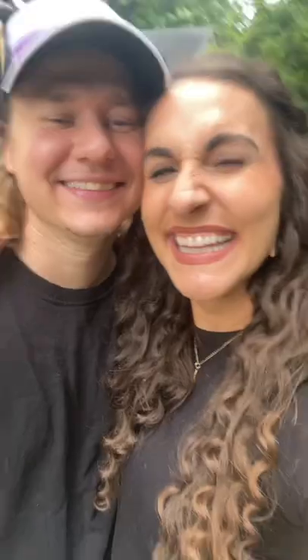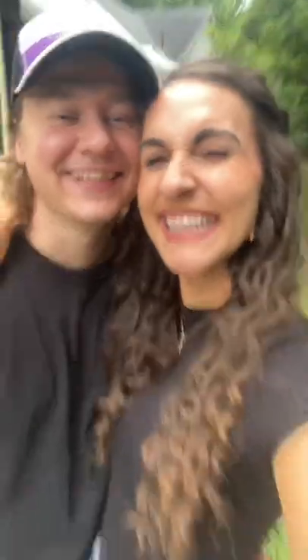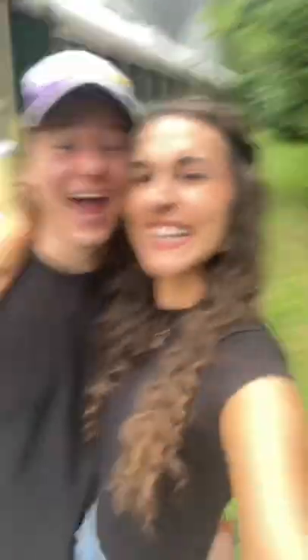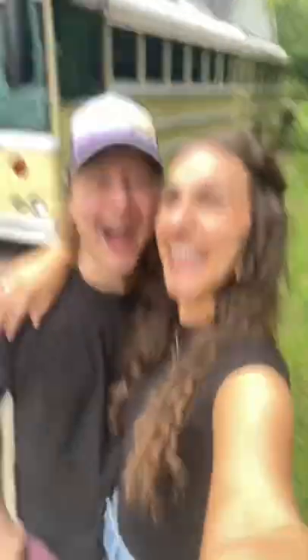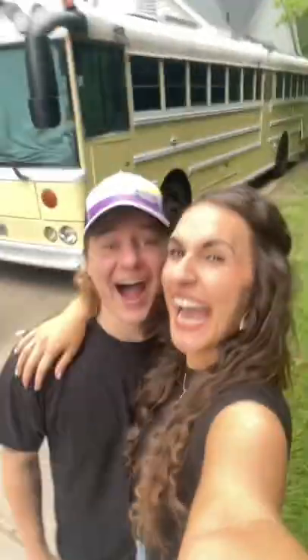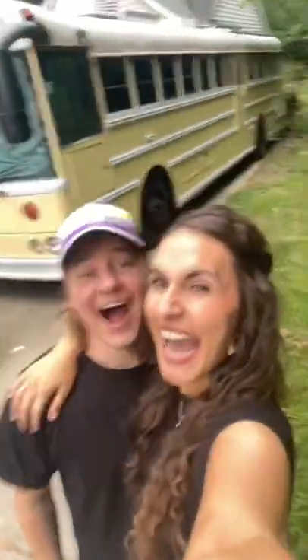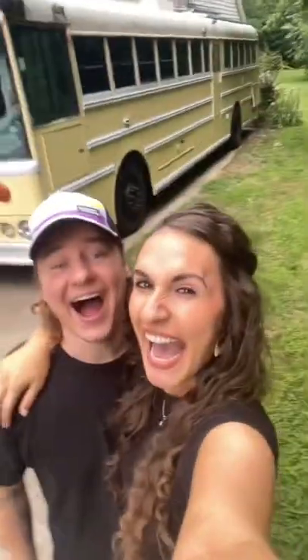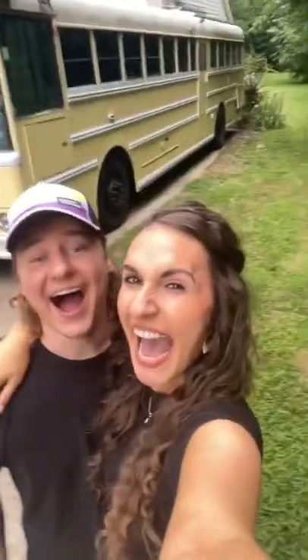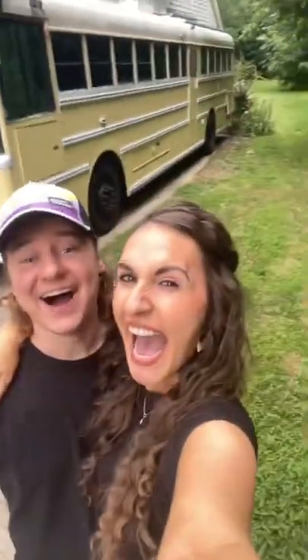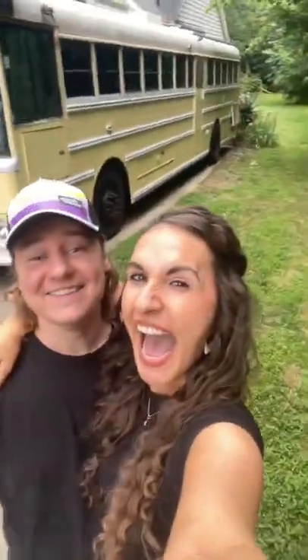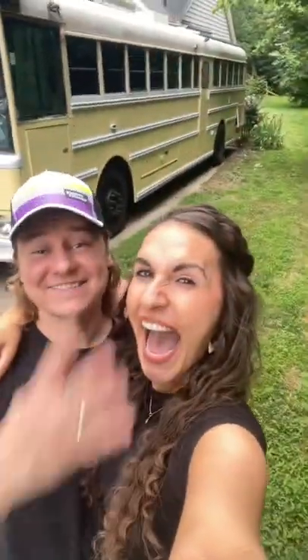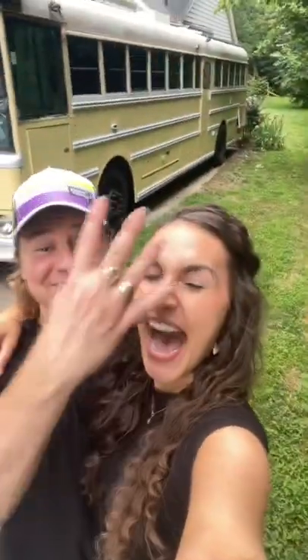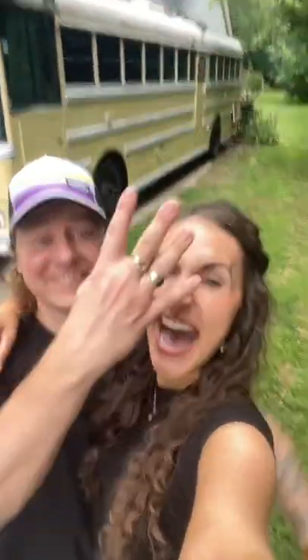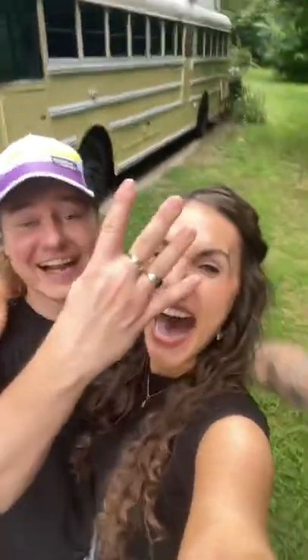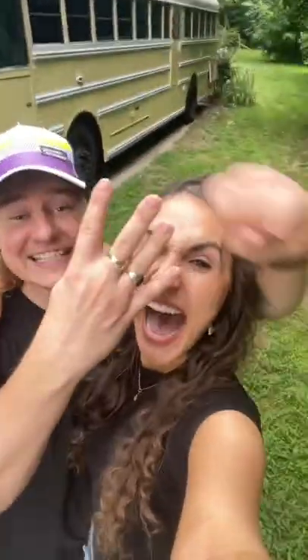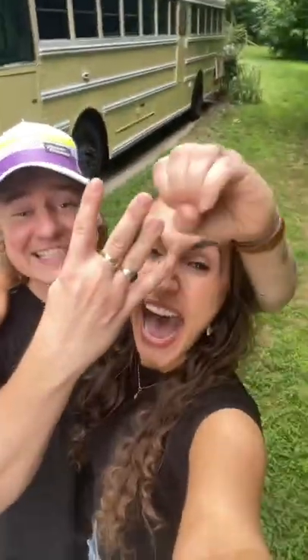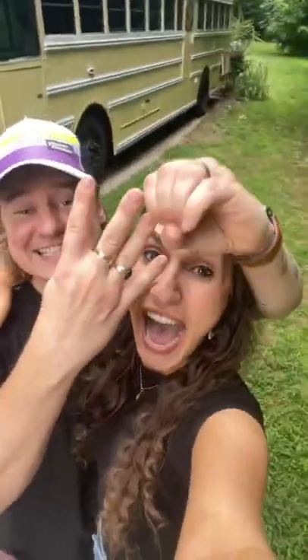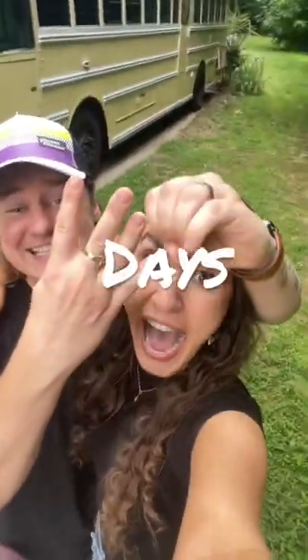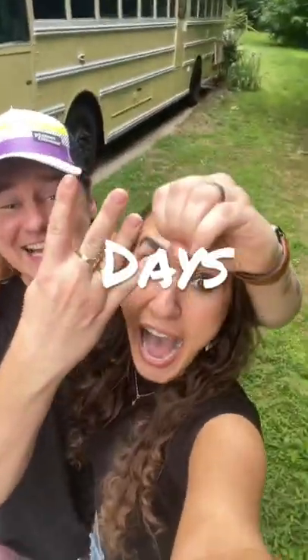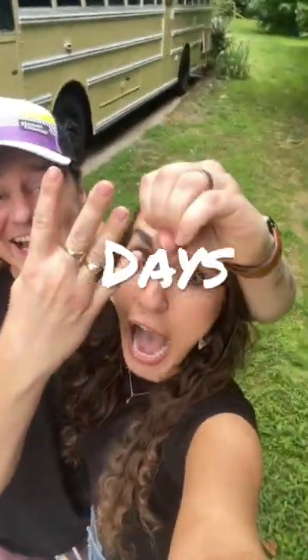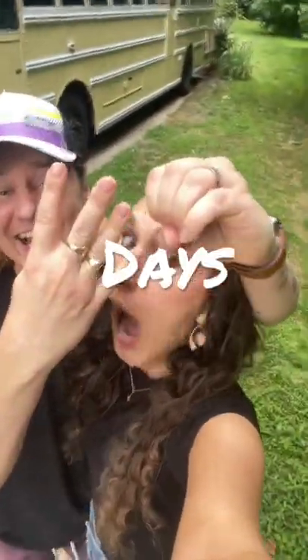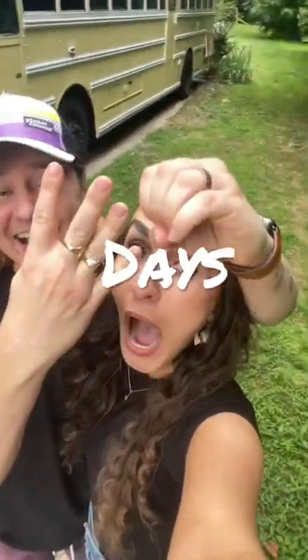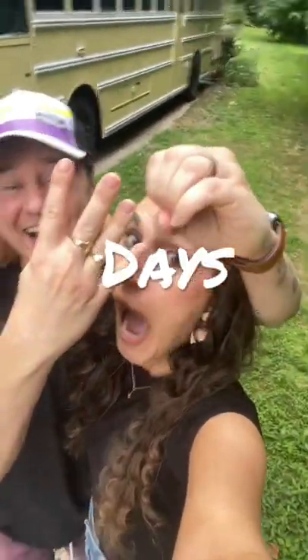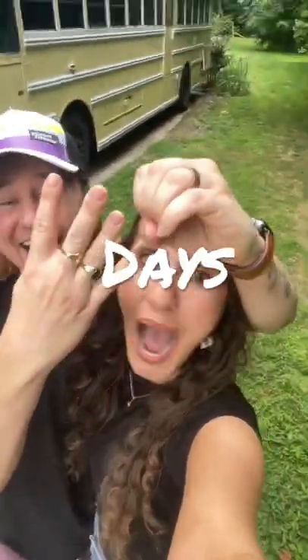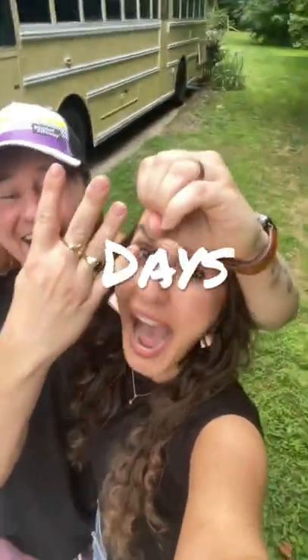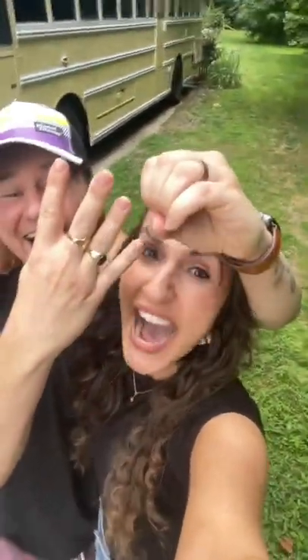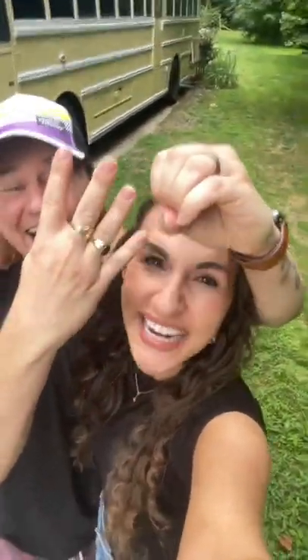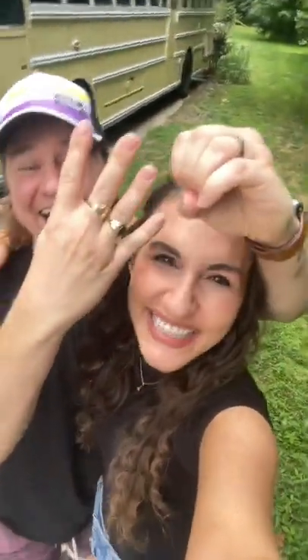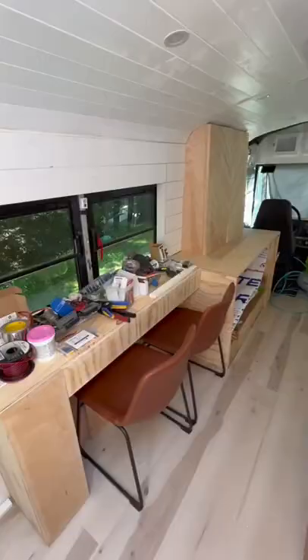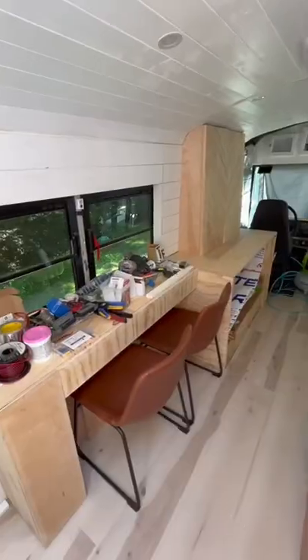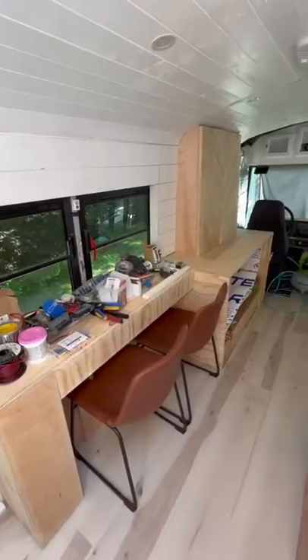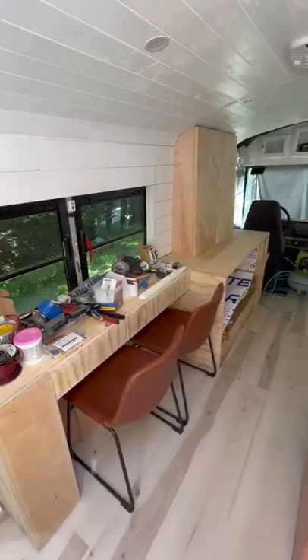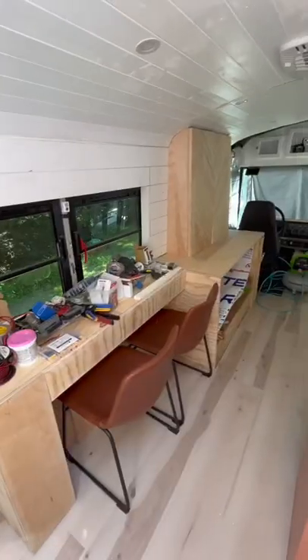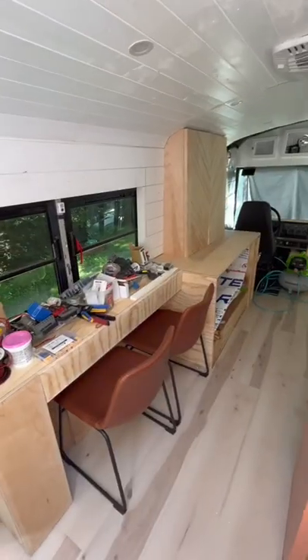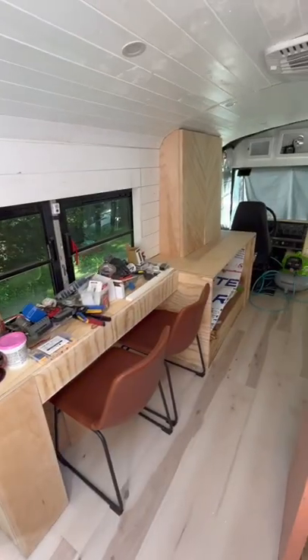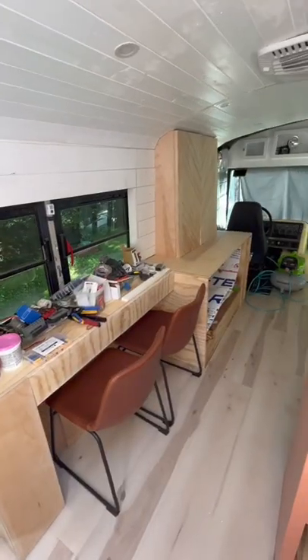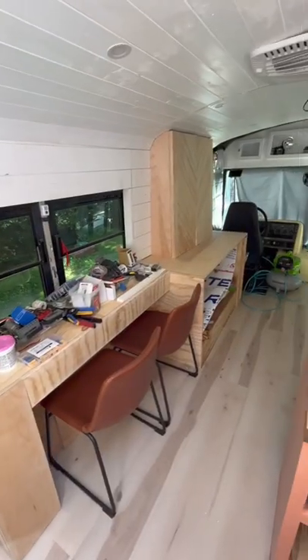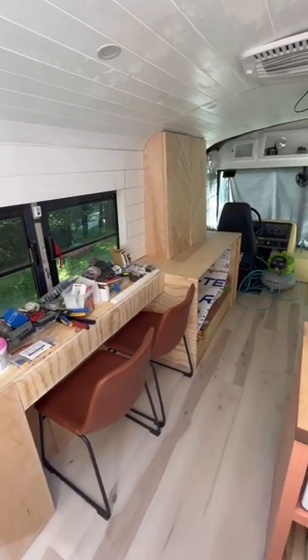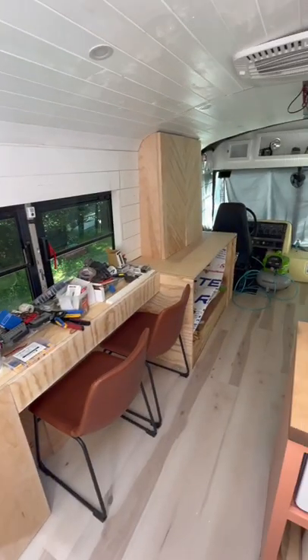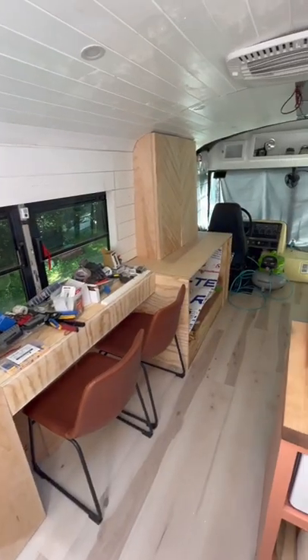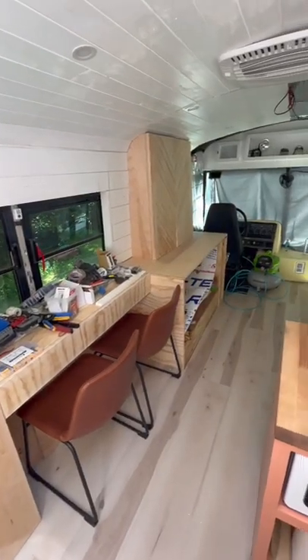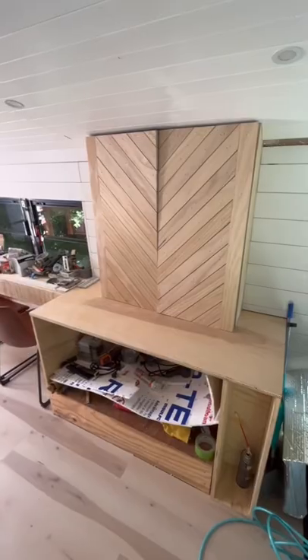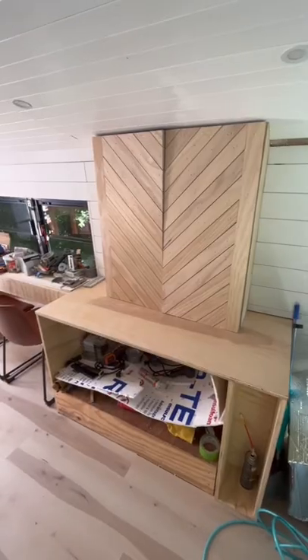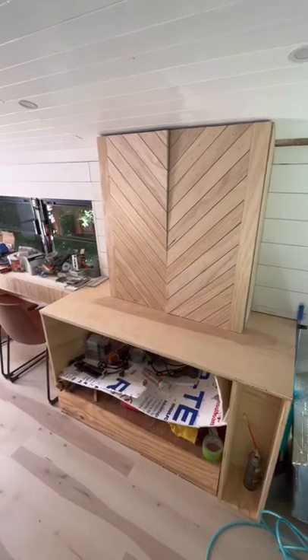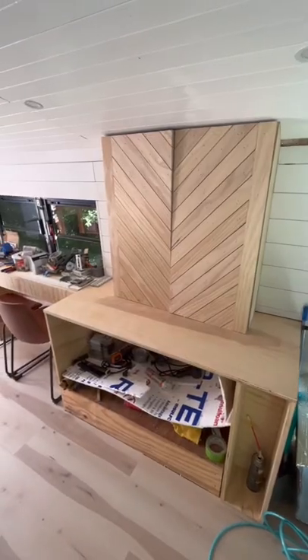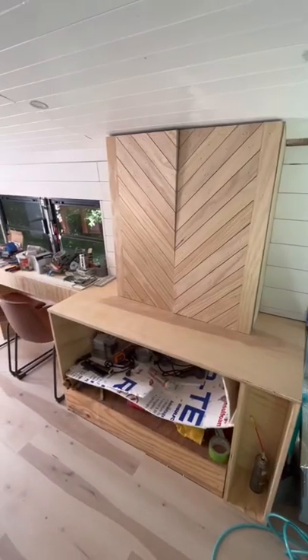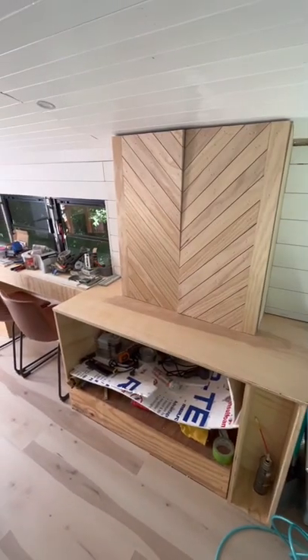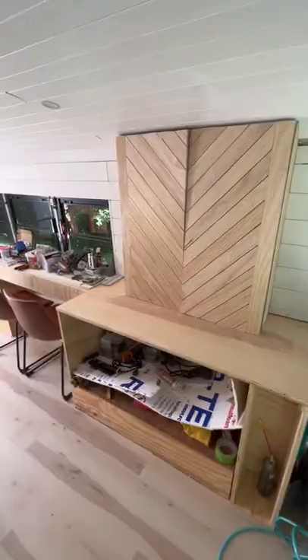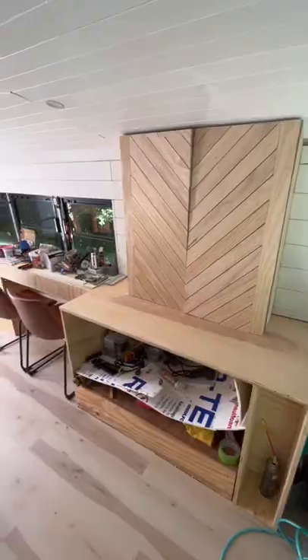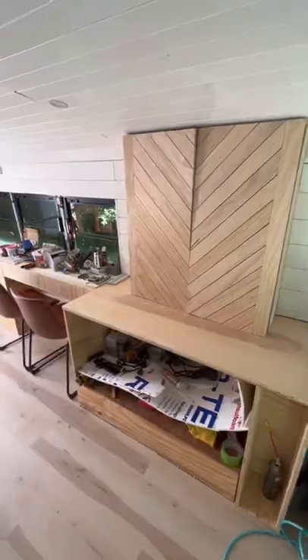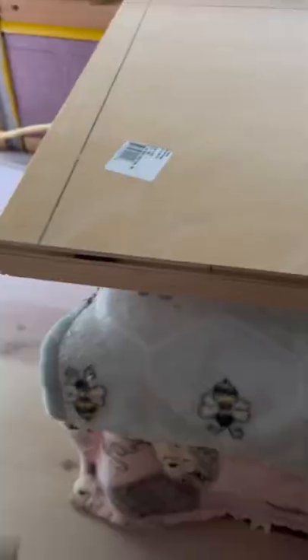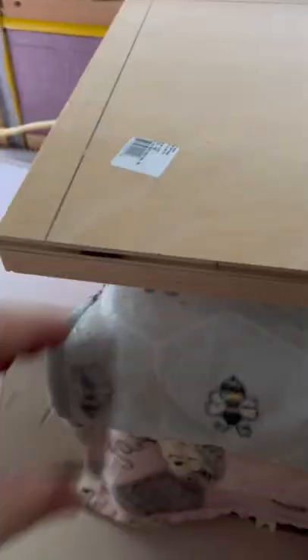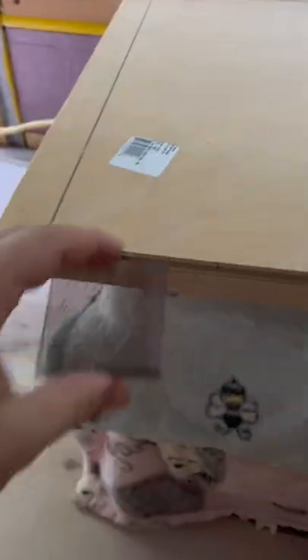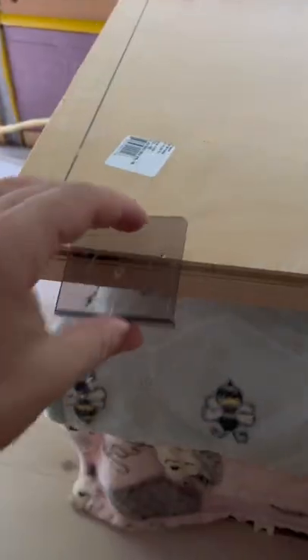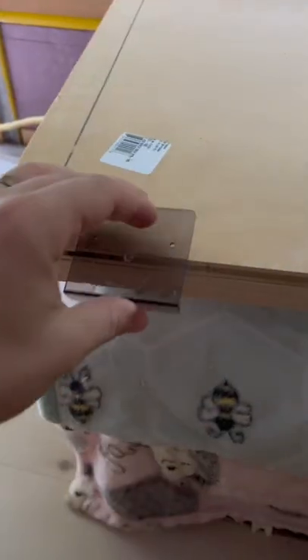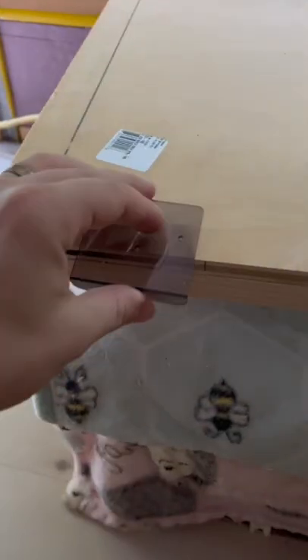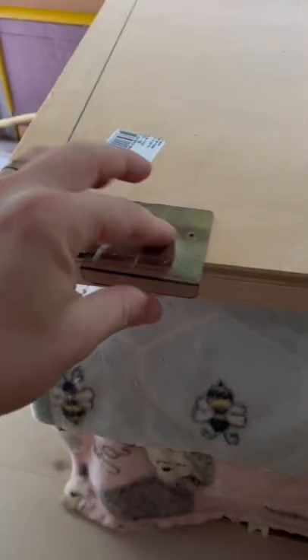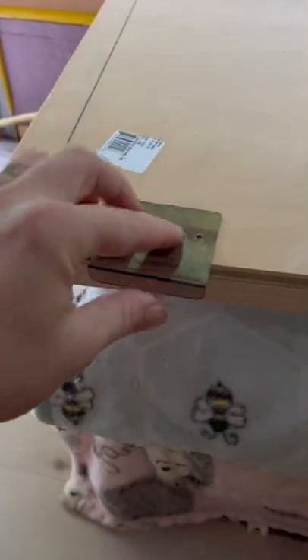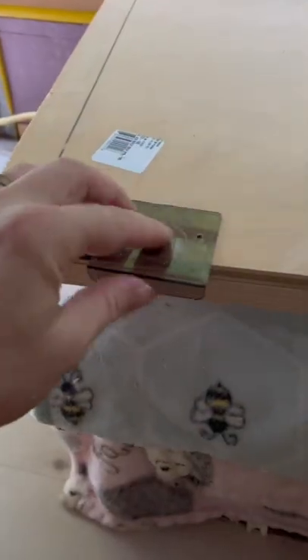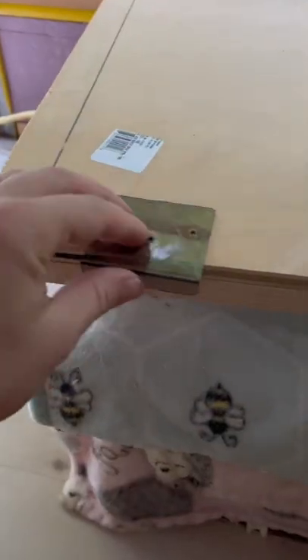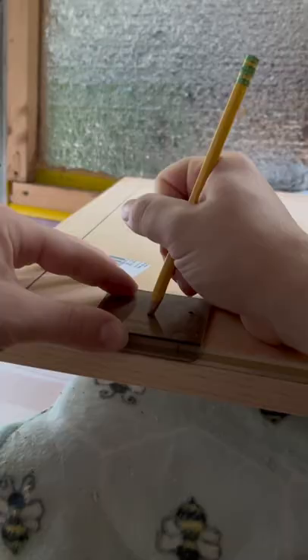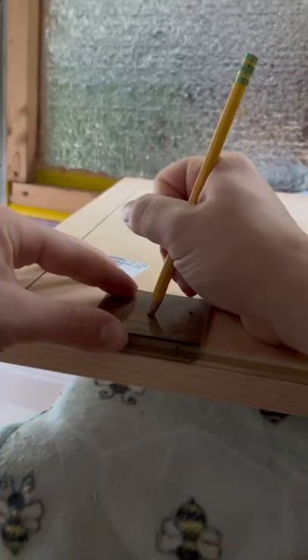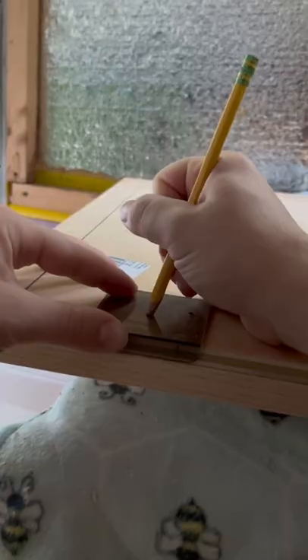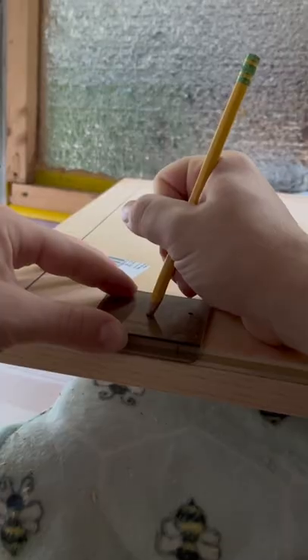We're Scott and Ash and it's less than 40 days until we move into our school bus and hit the road full-time. We have a lot of doors to build, so today is a day of doors.